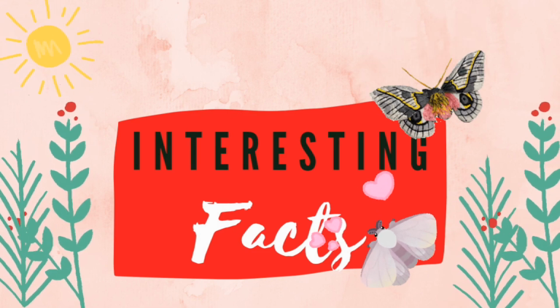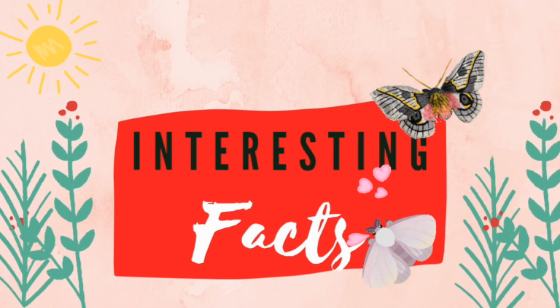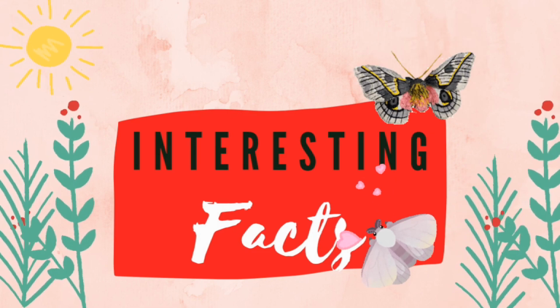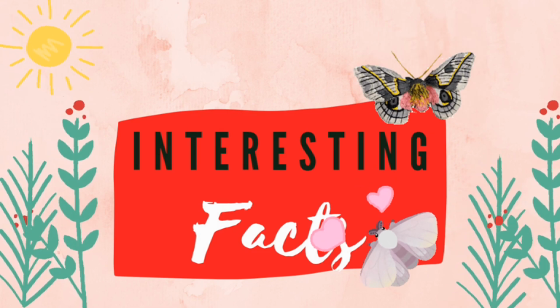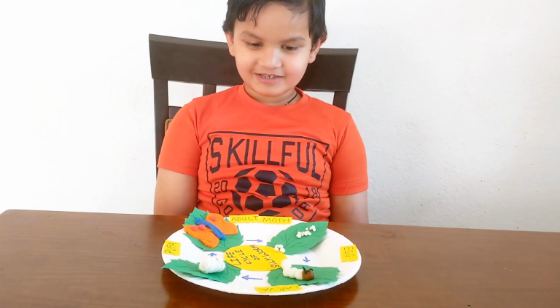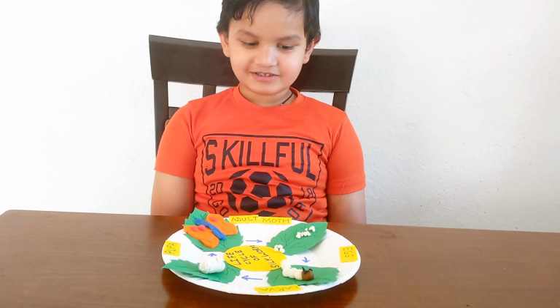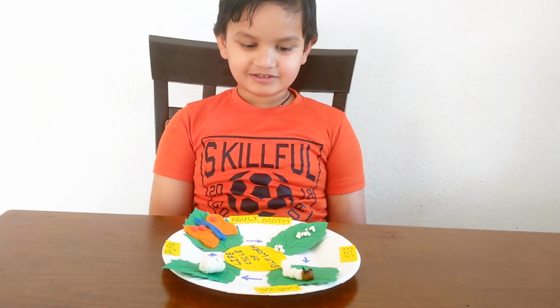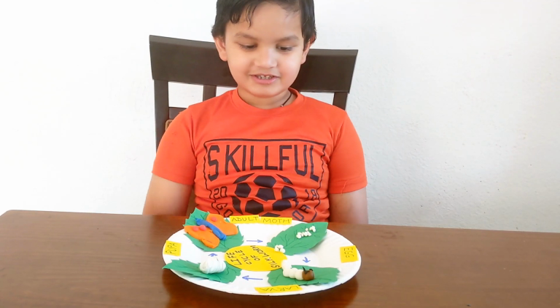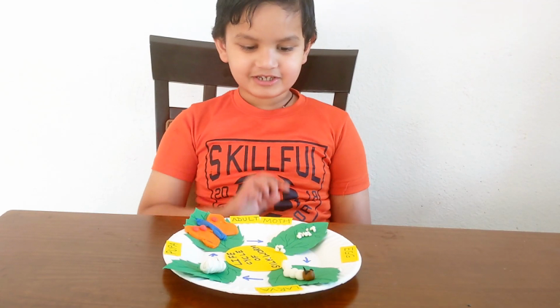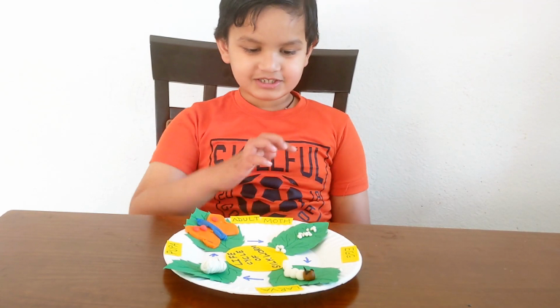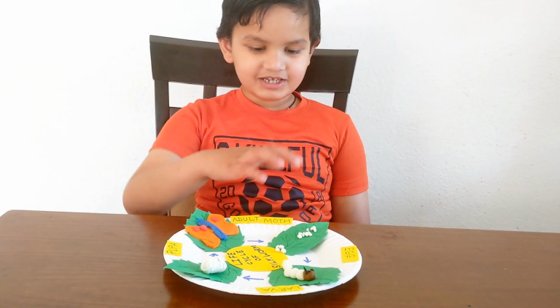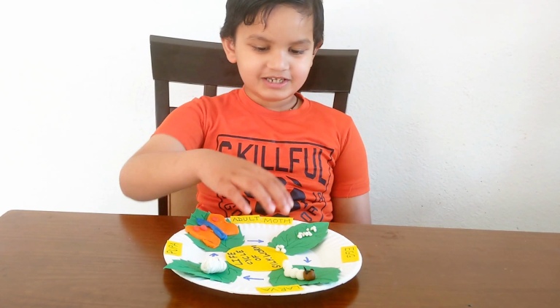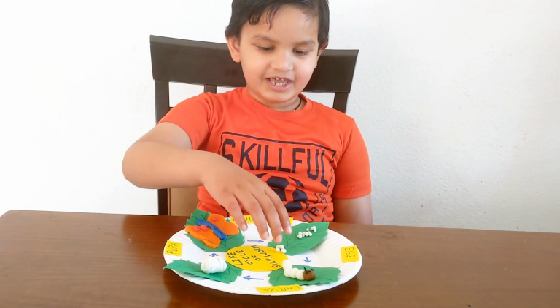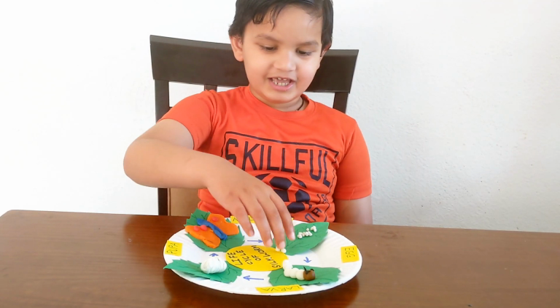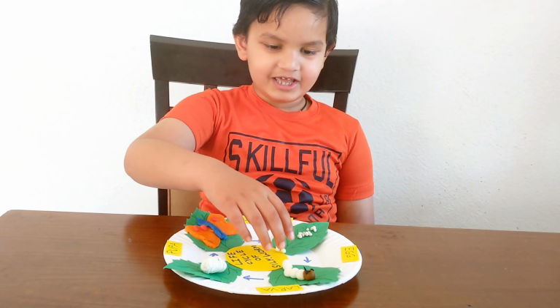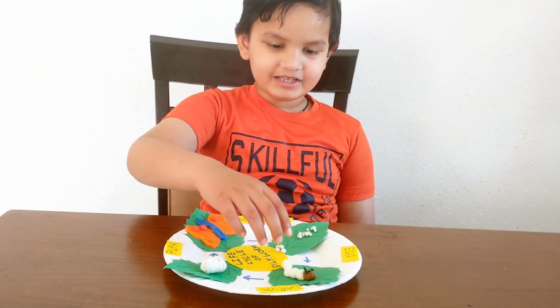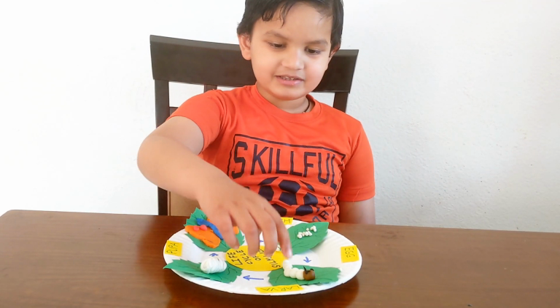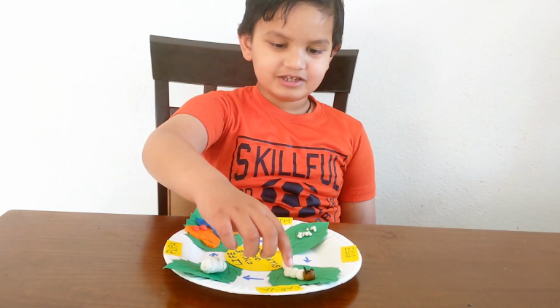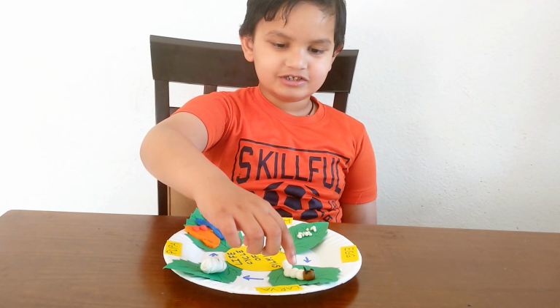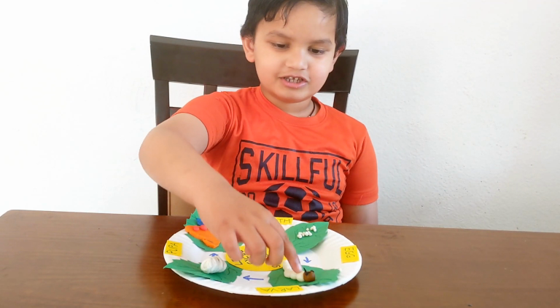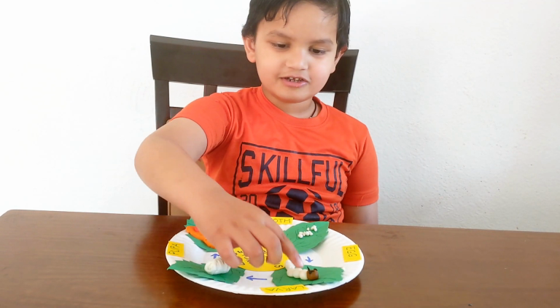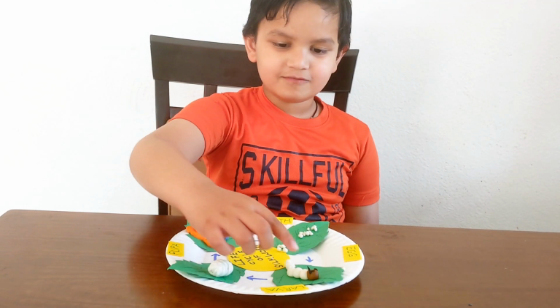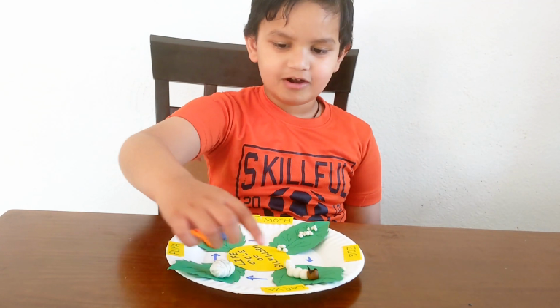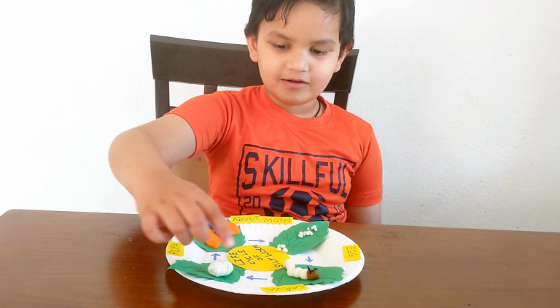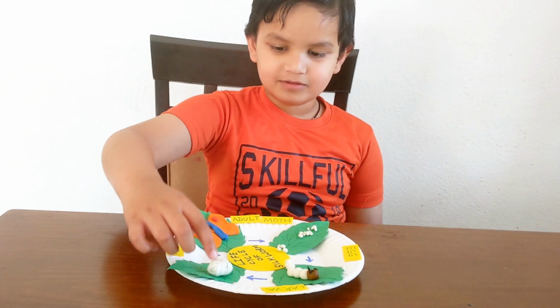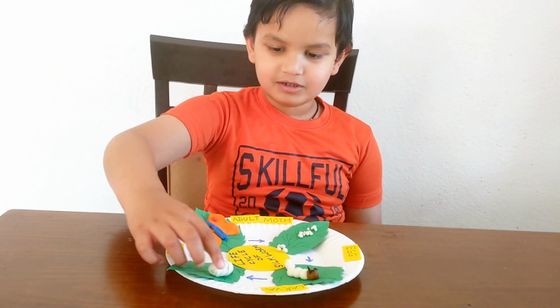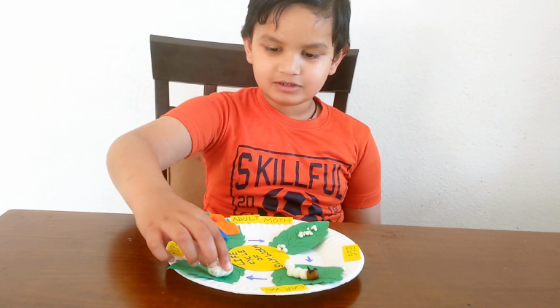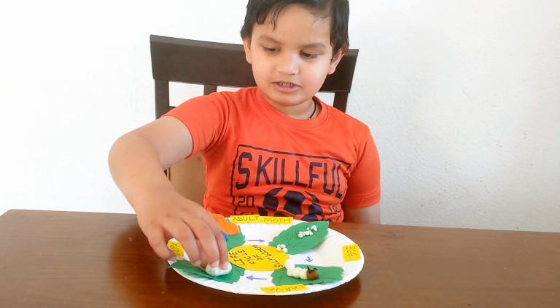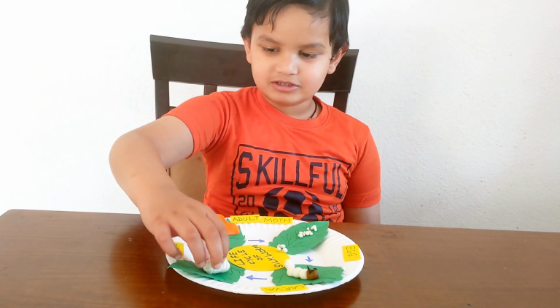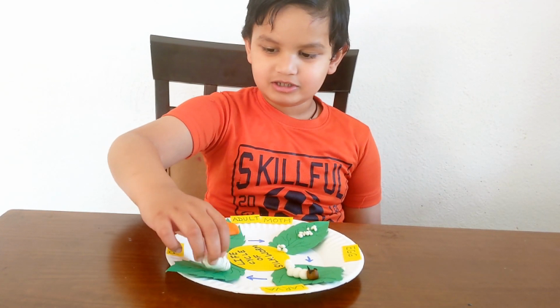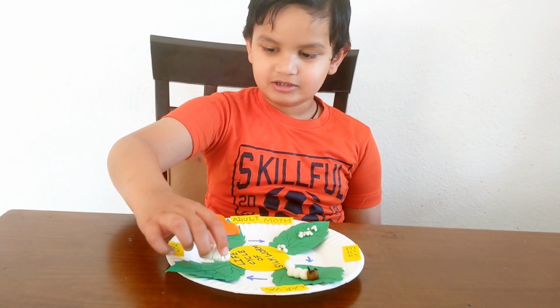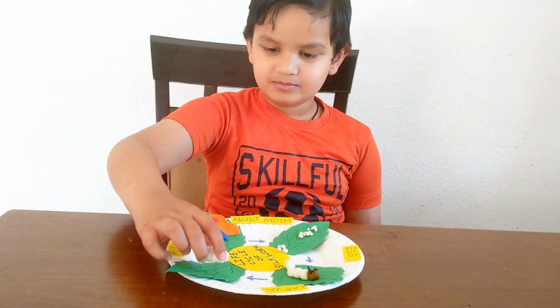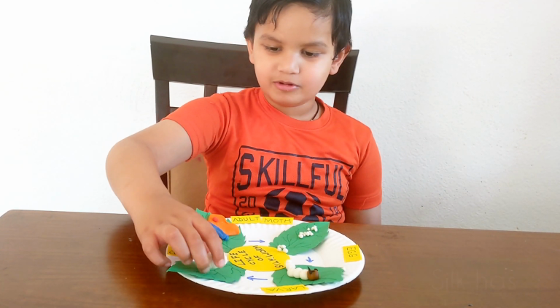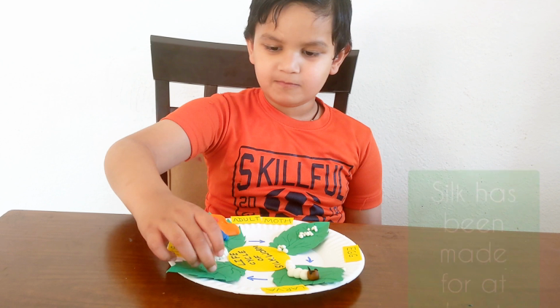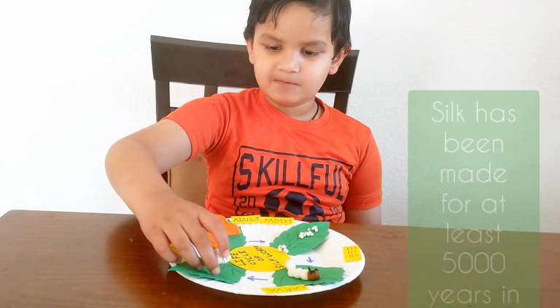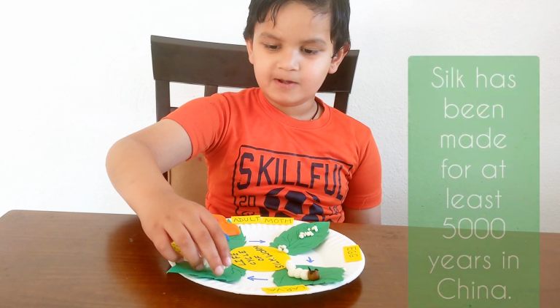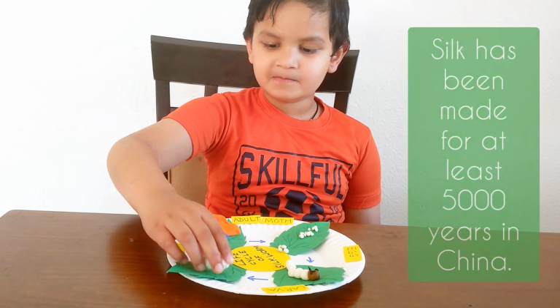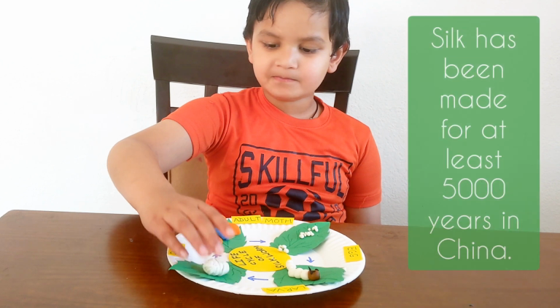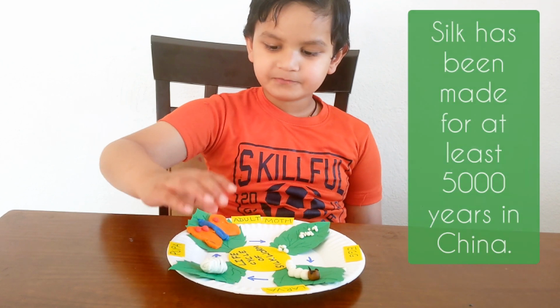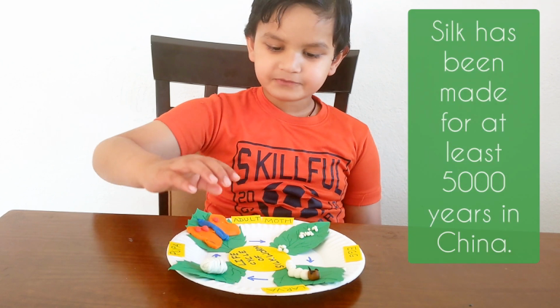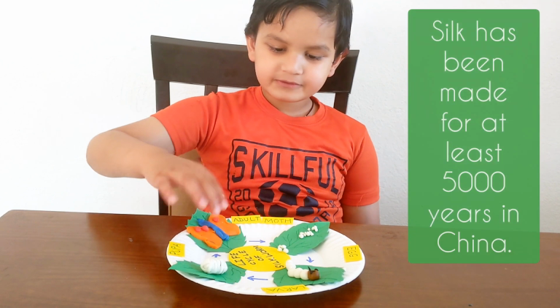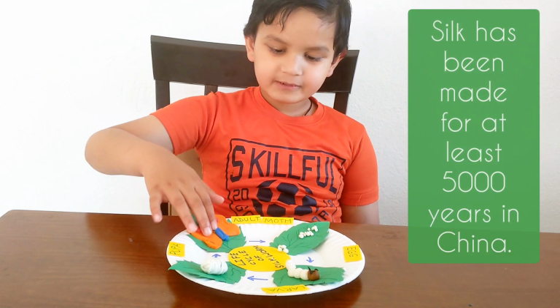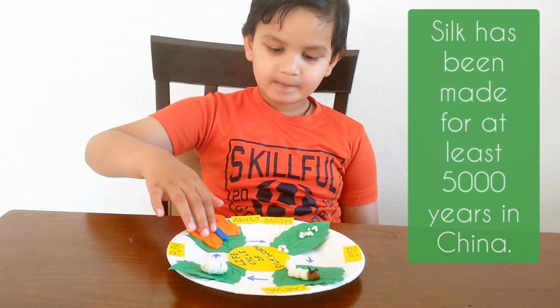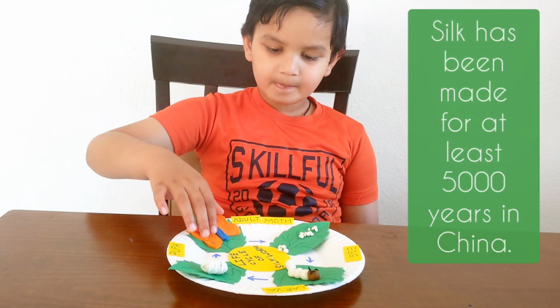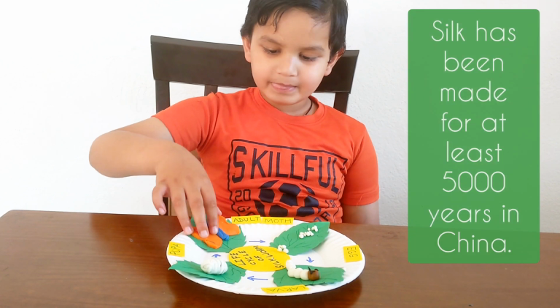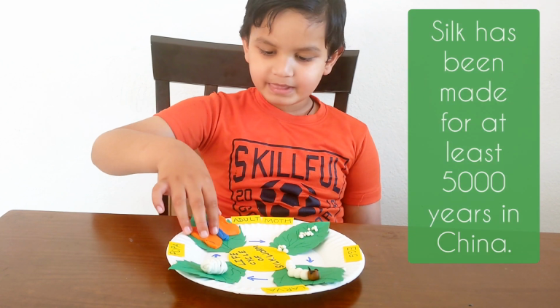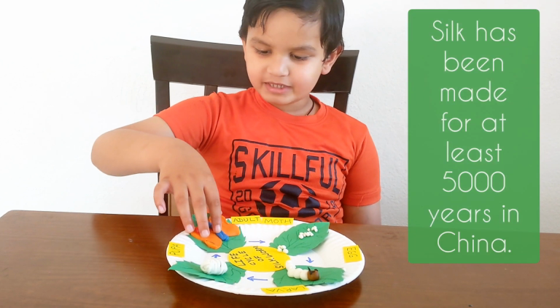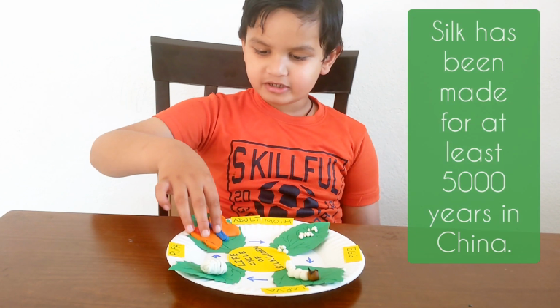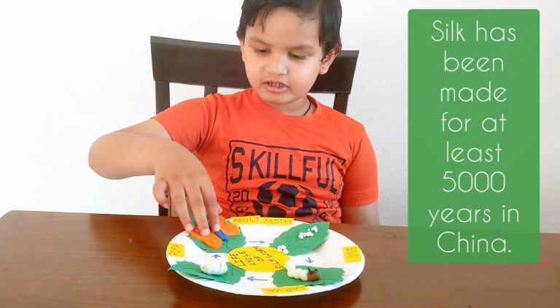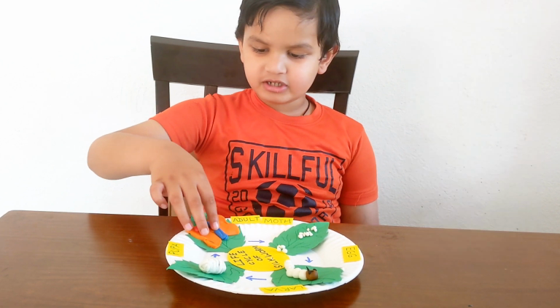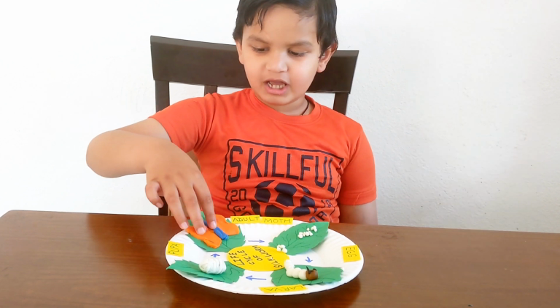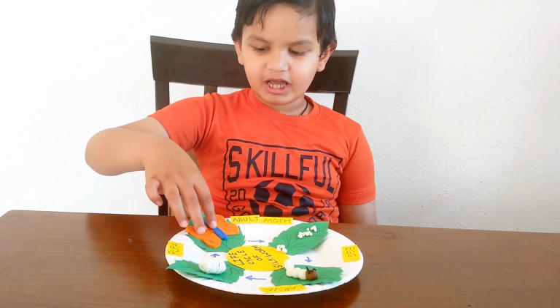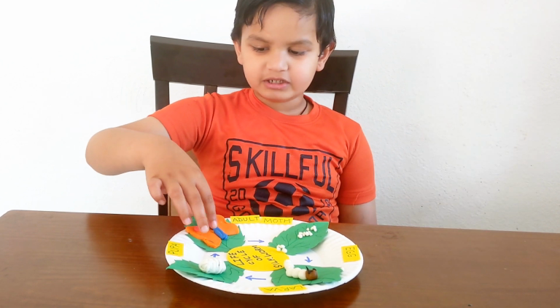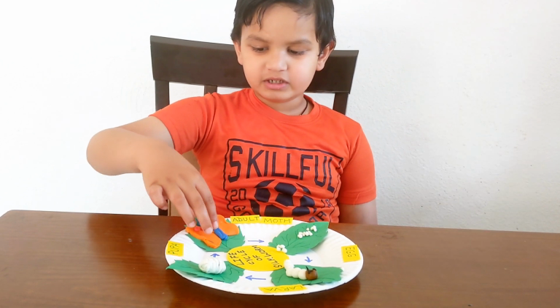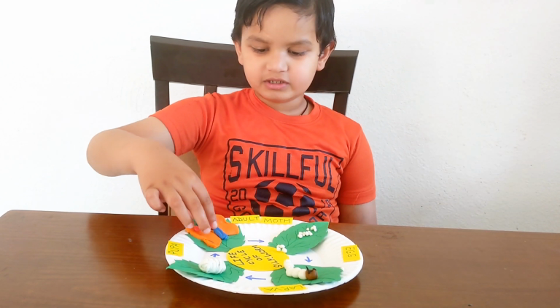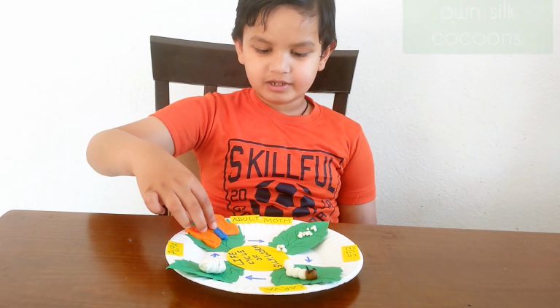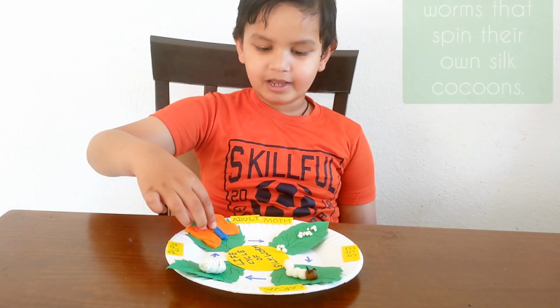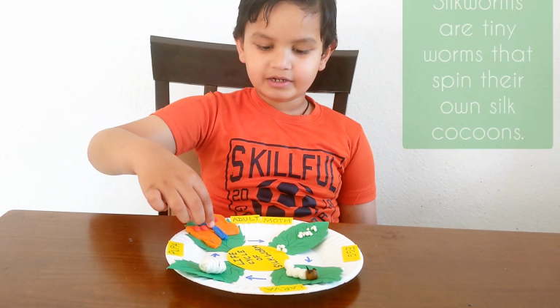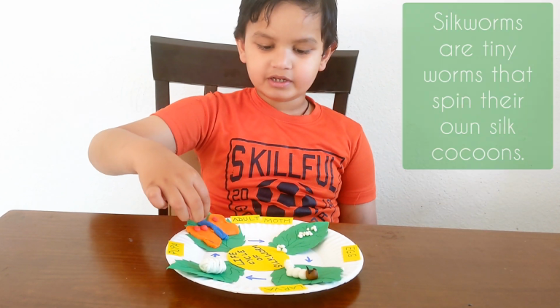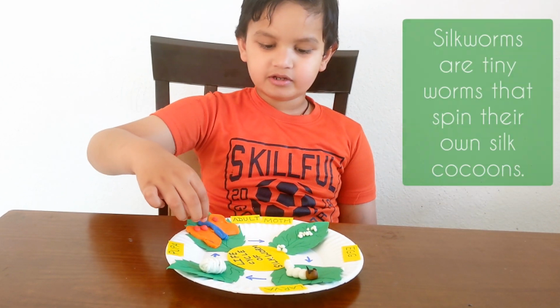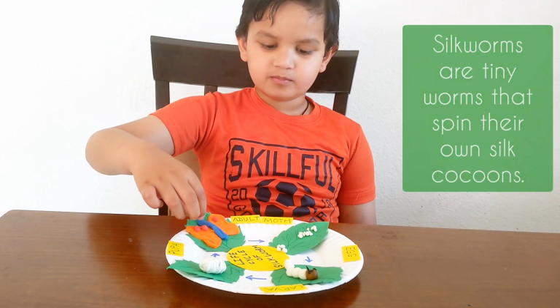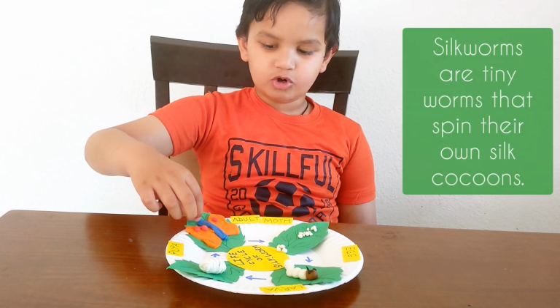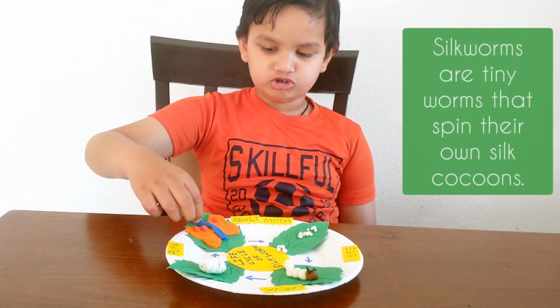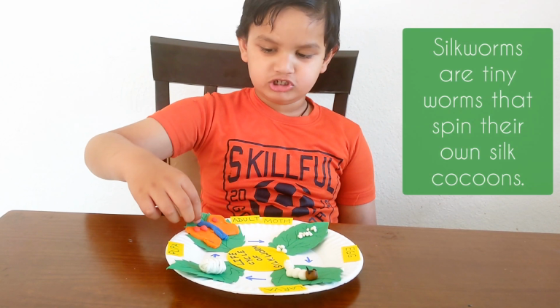This is egg, this is larva, this is pupa, this is adult moth.